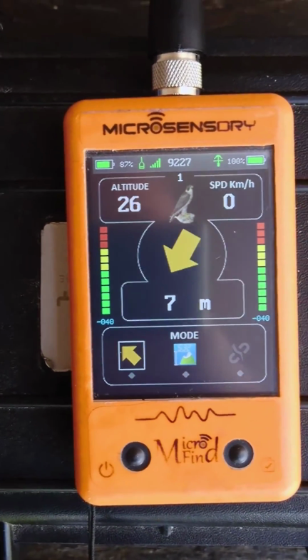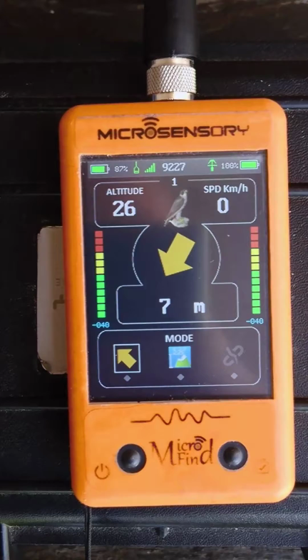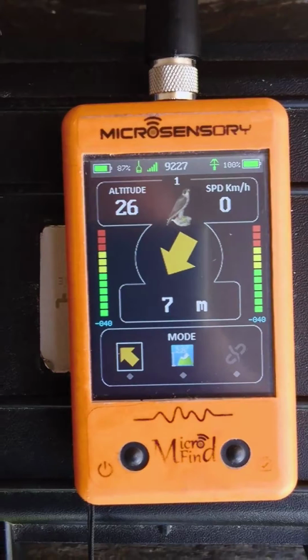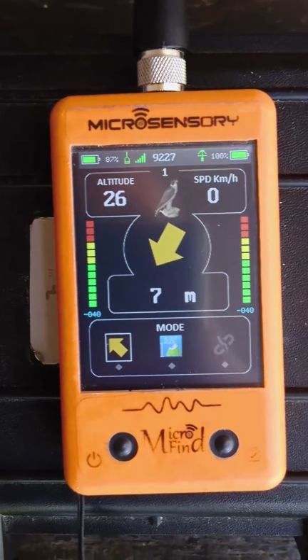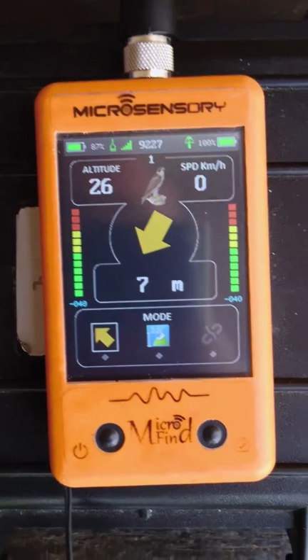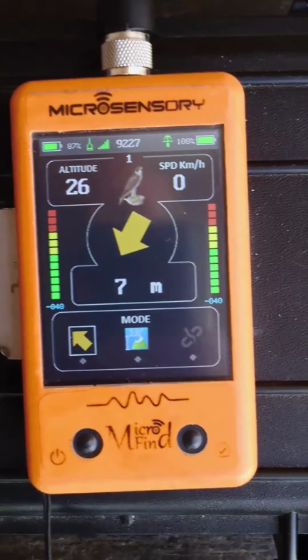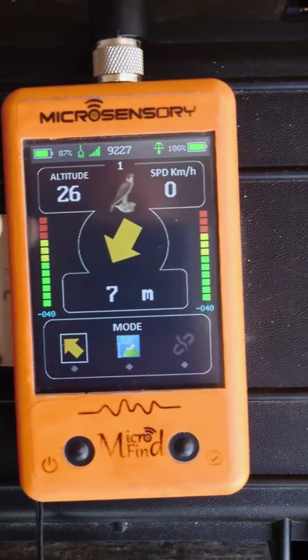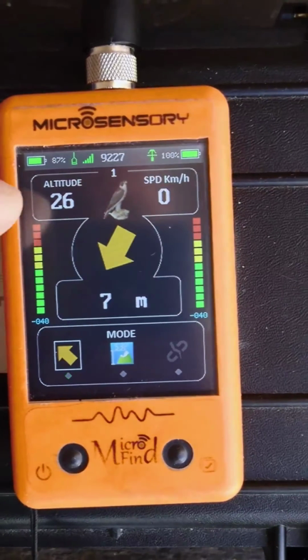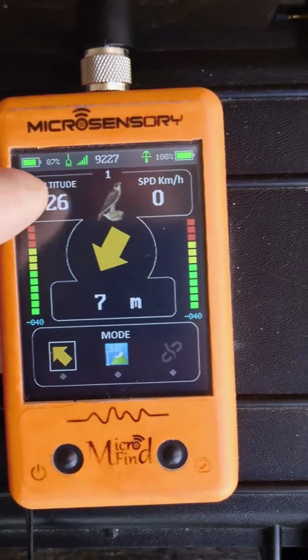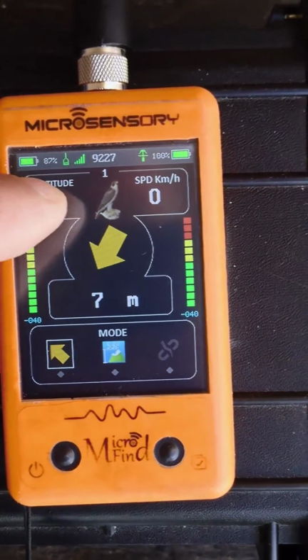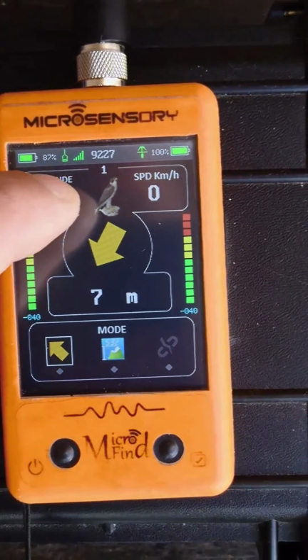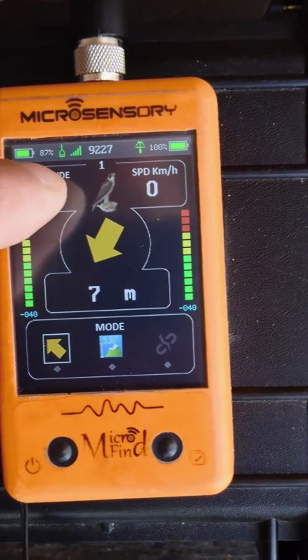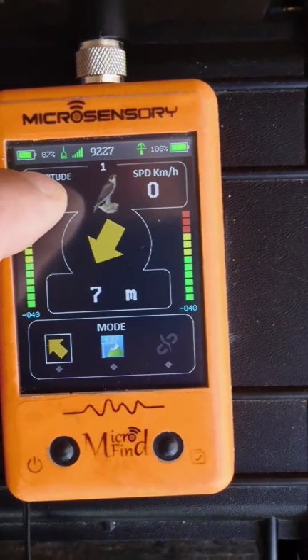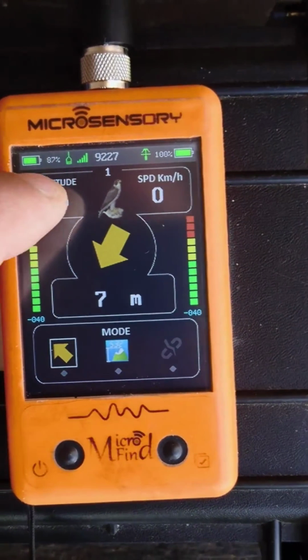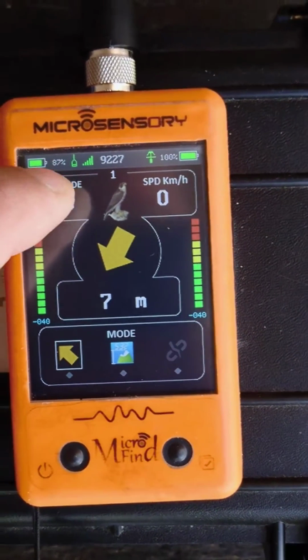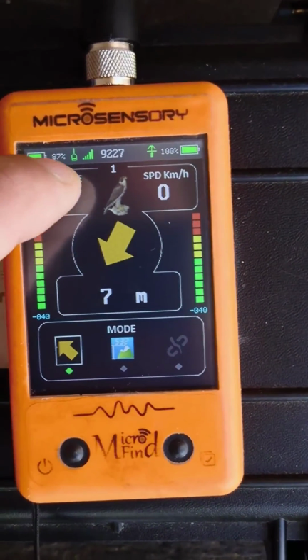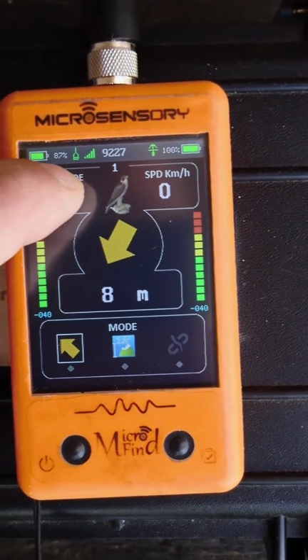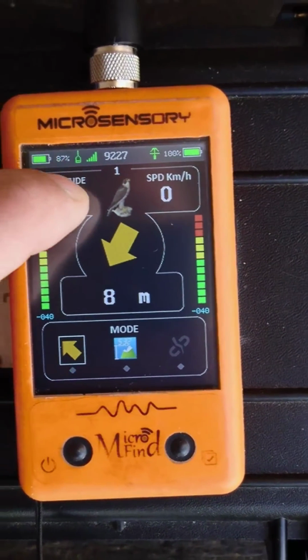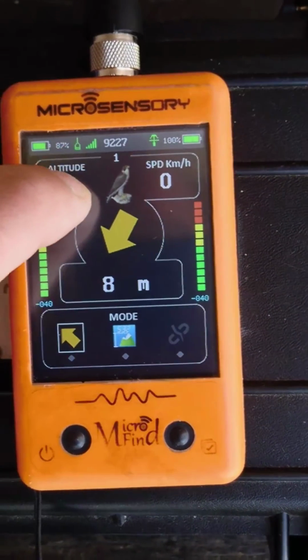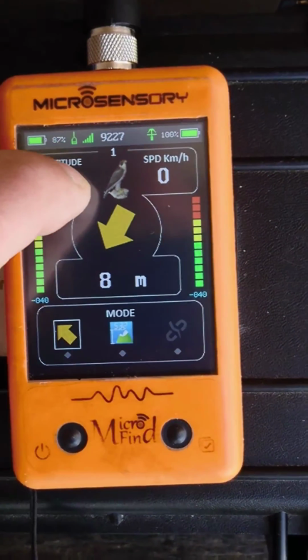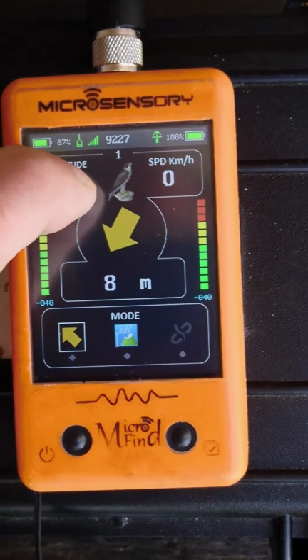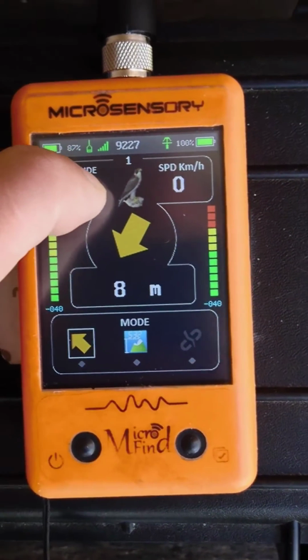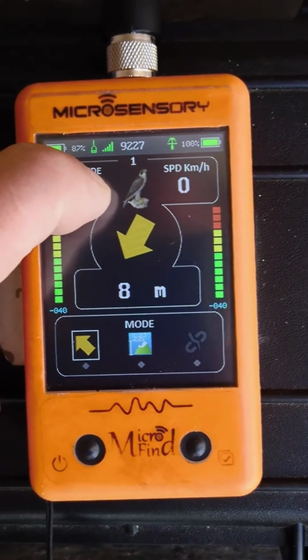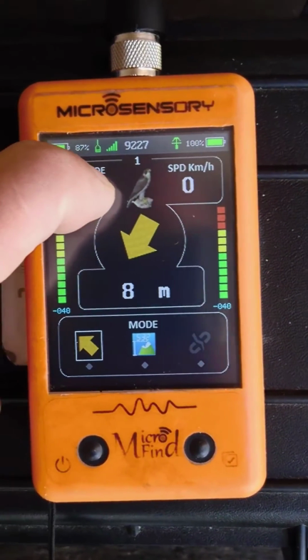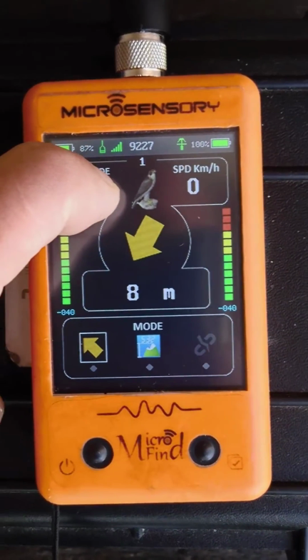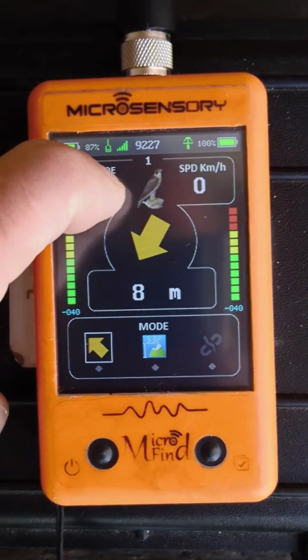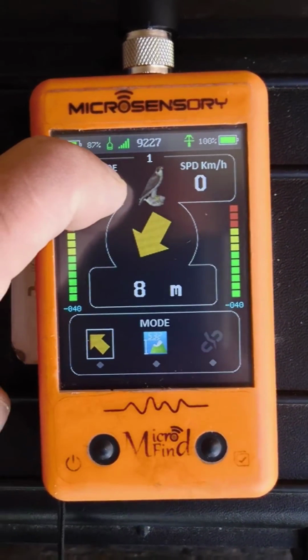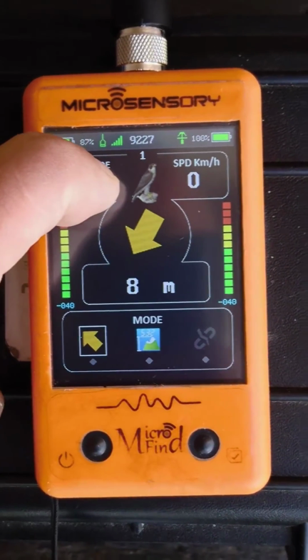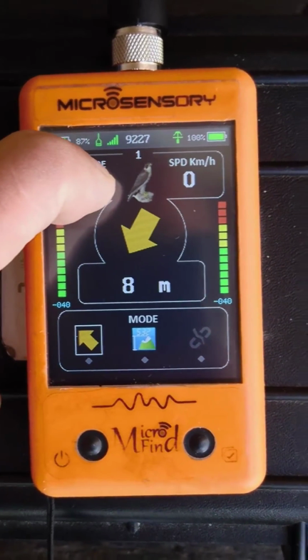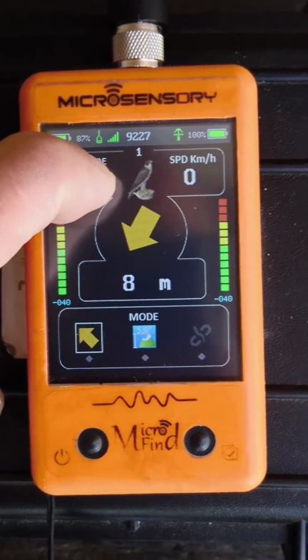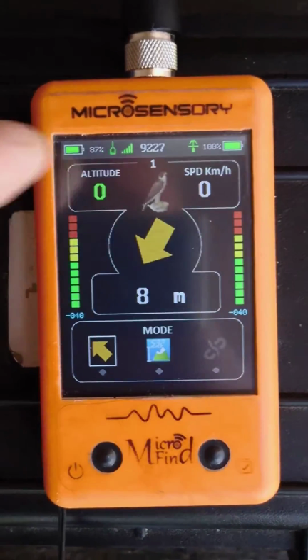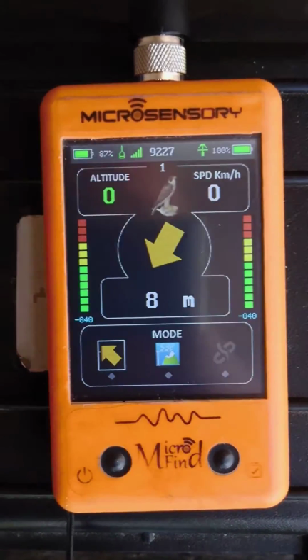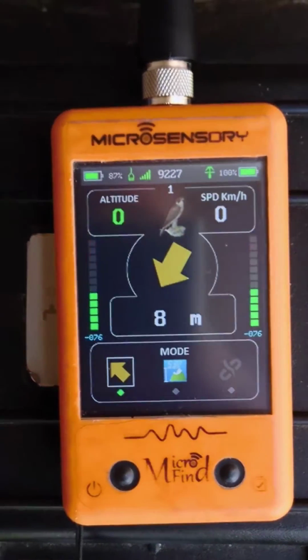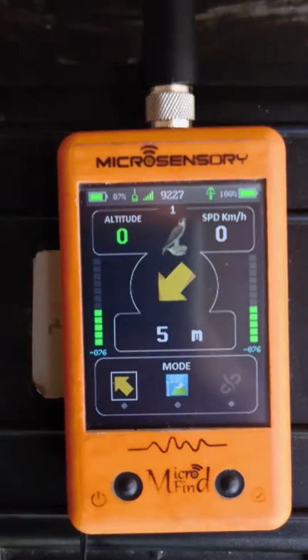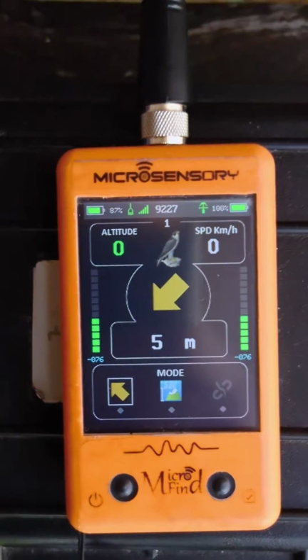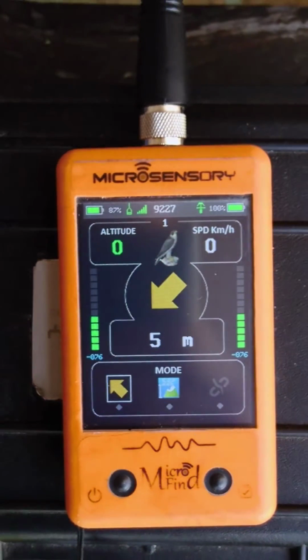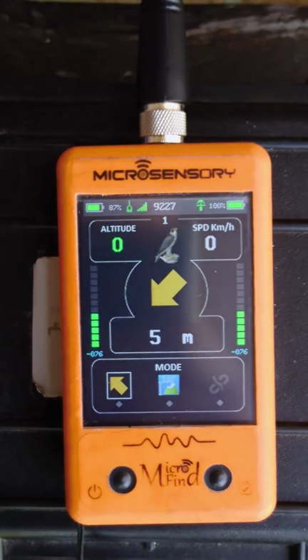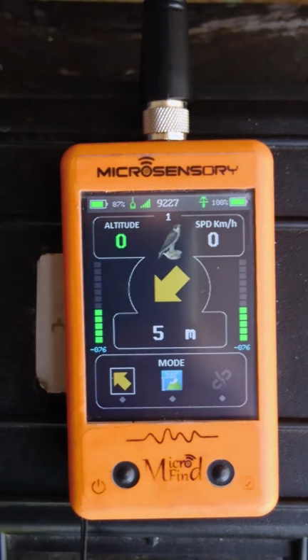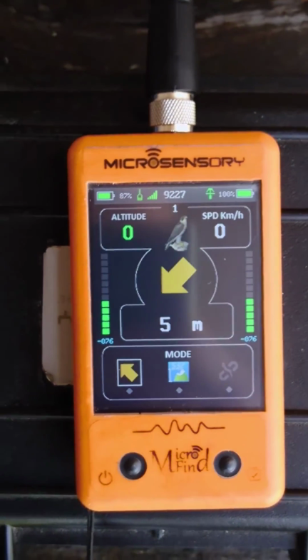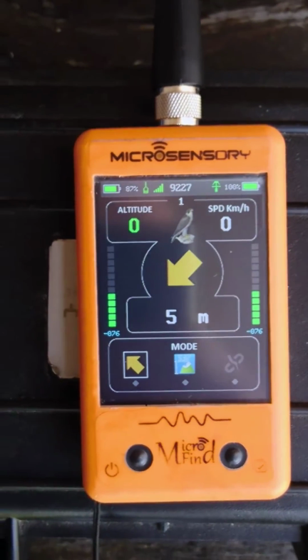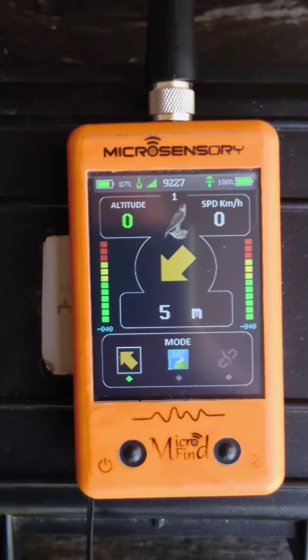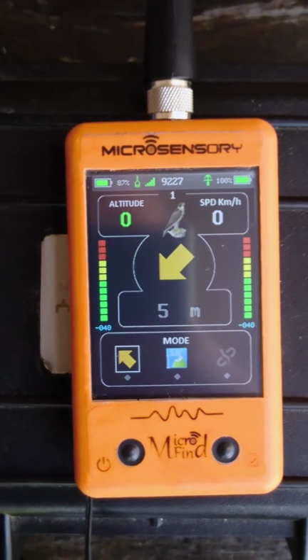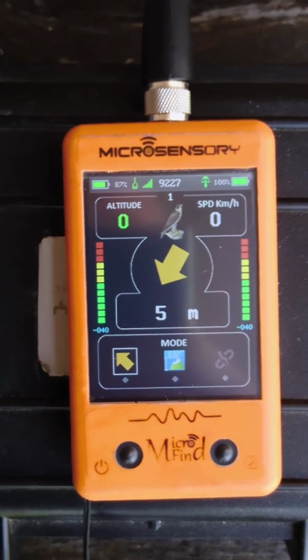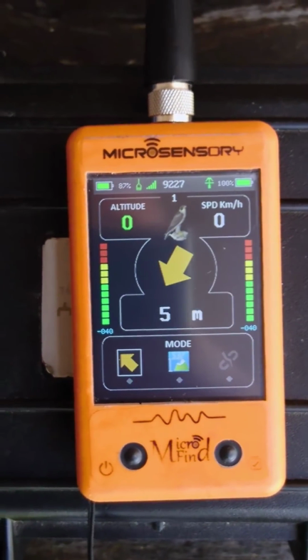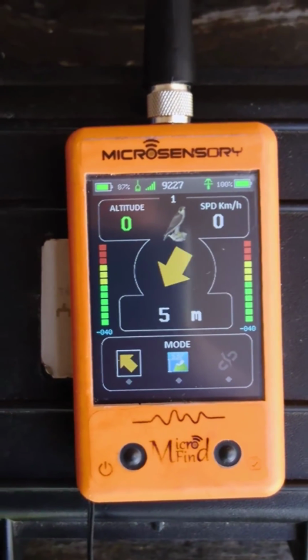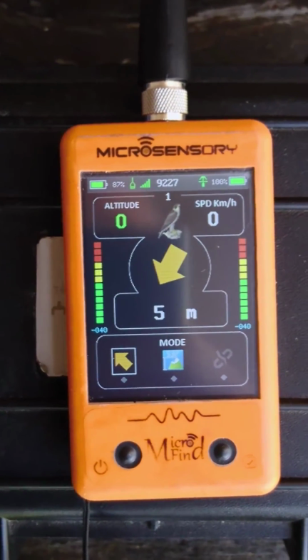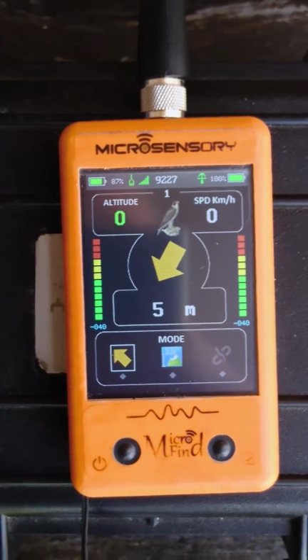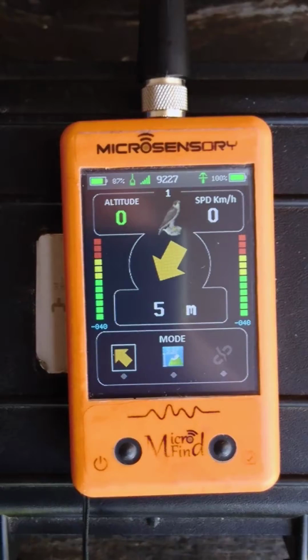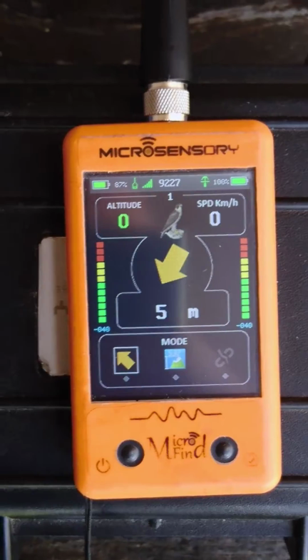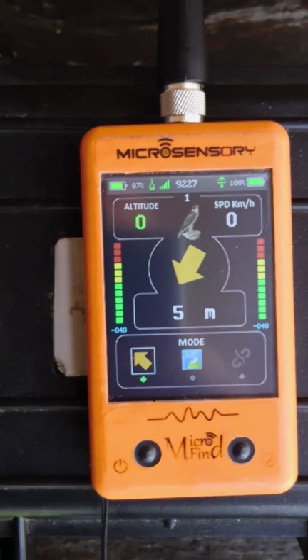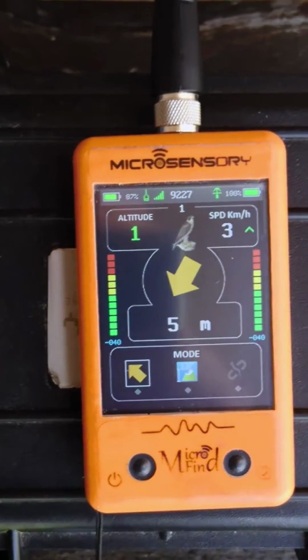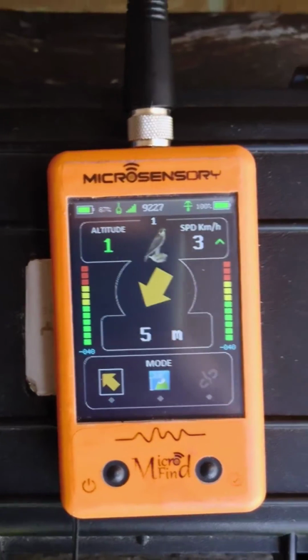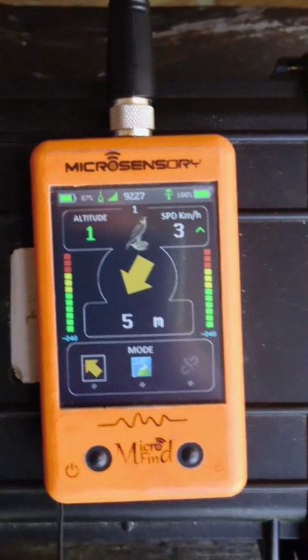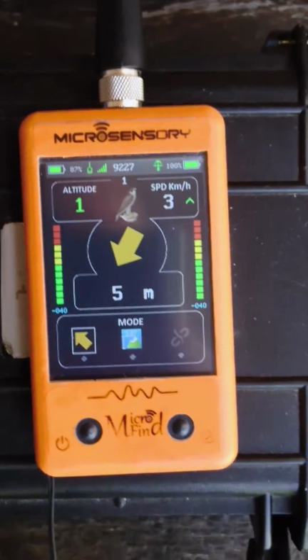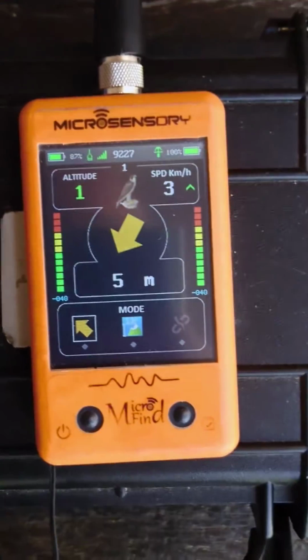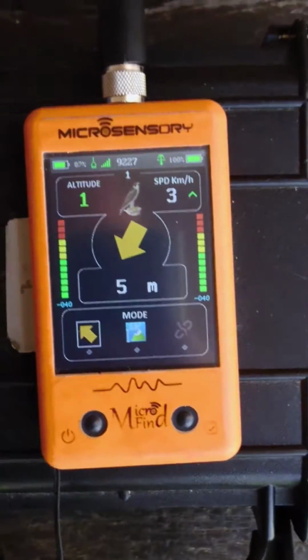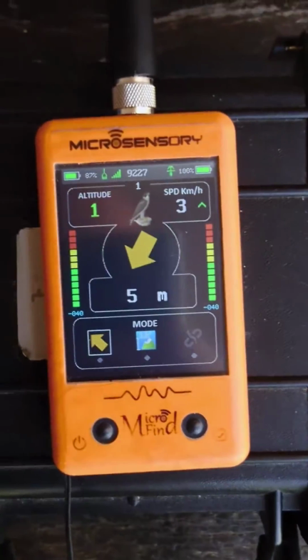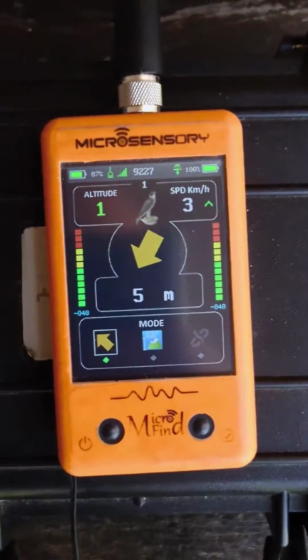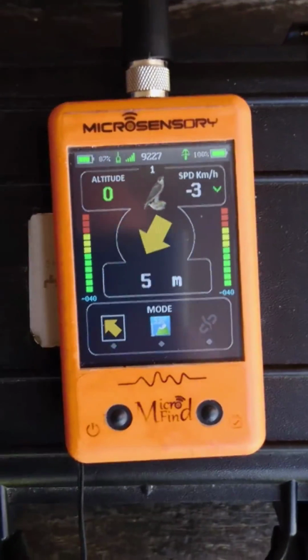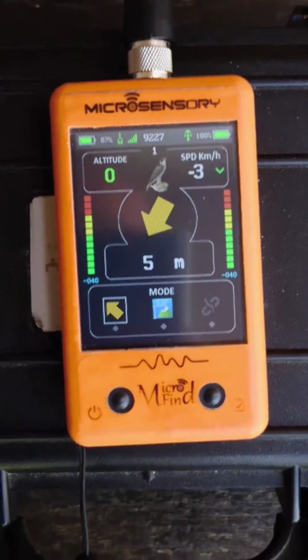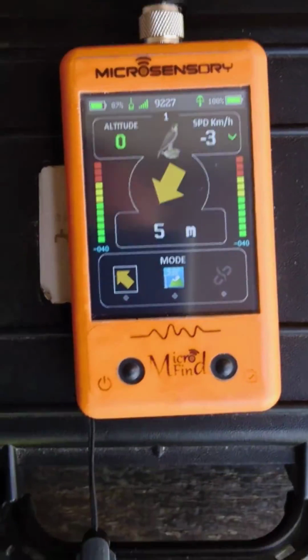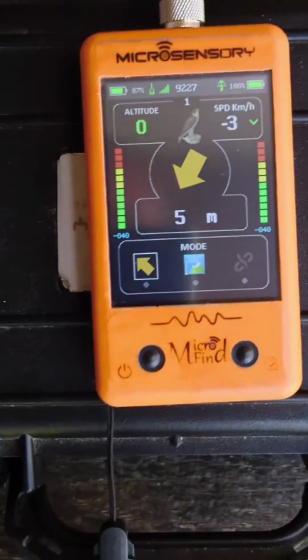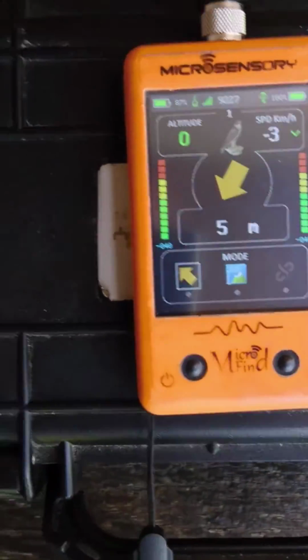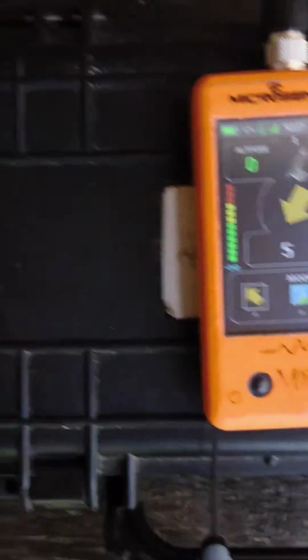We zero the height by pushing the height button for some seconds, so we can start from a good base. Now we are going to connect the Bluetooth app.